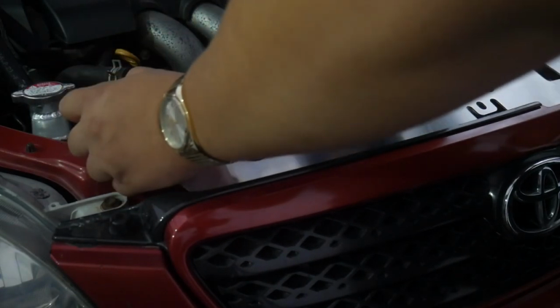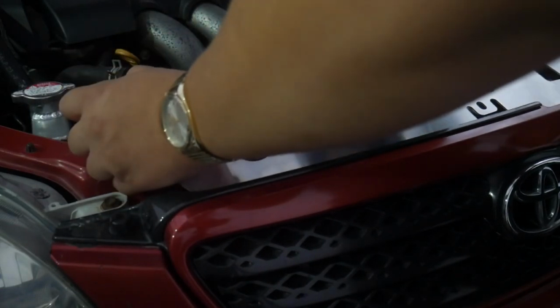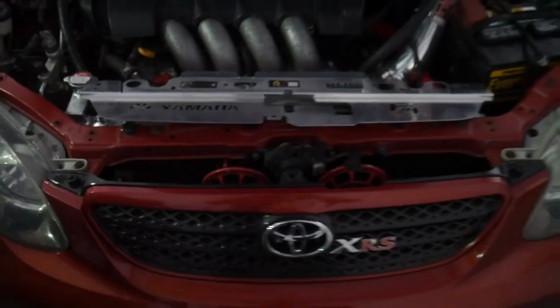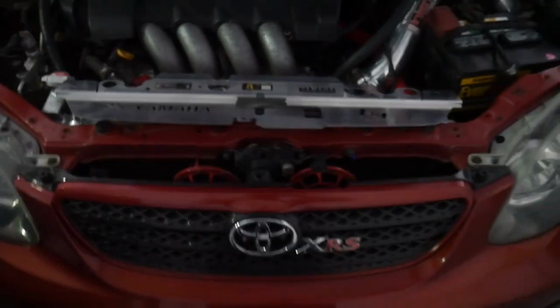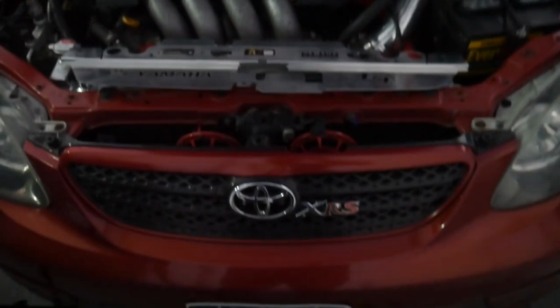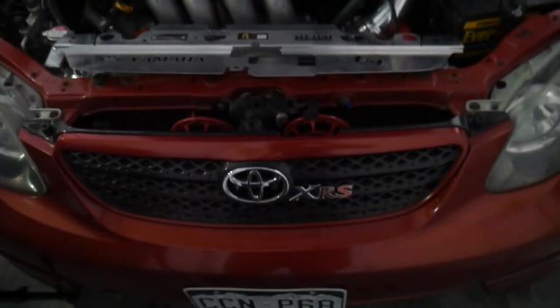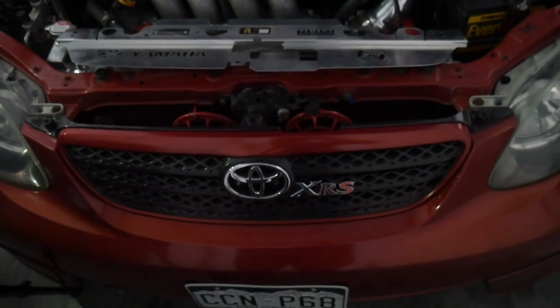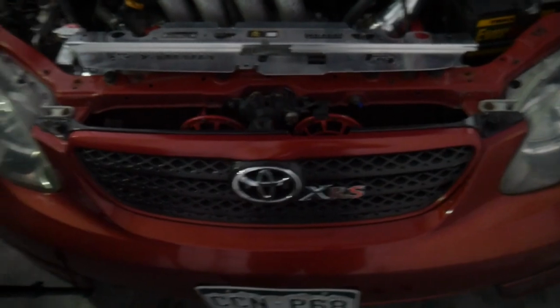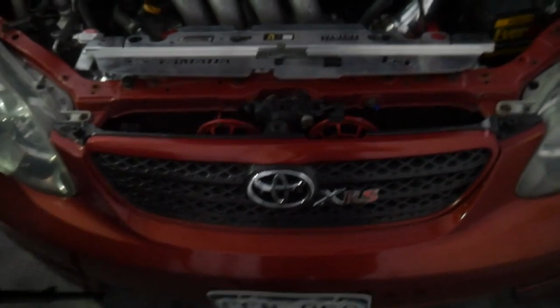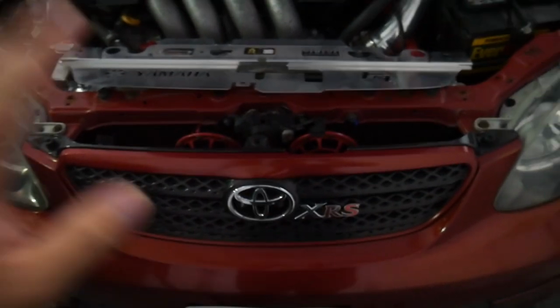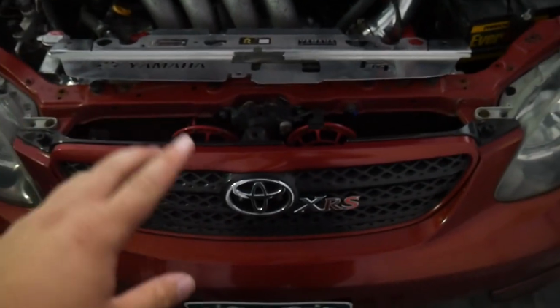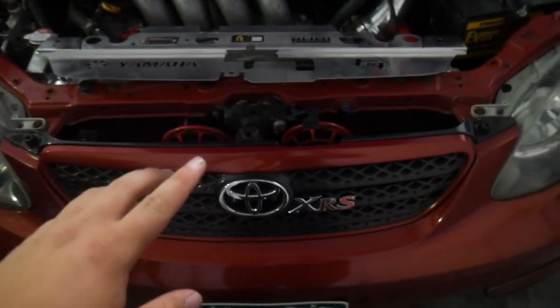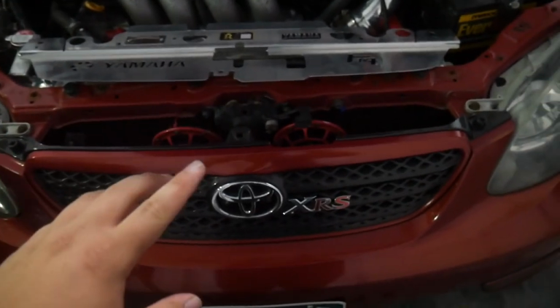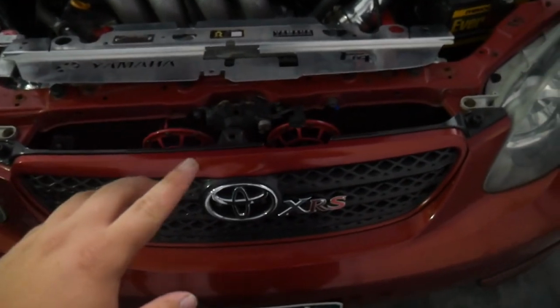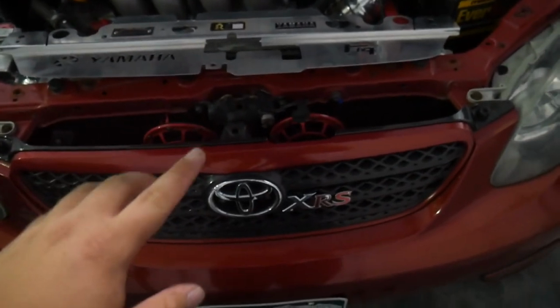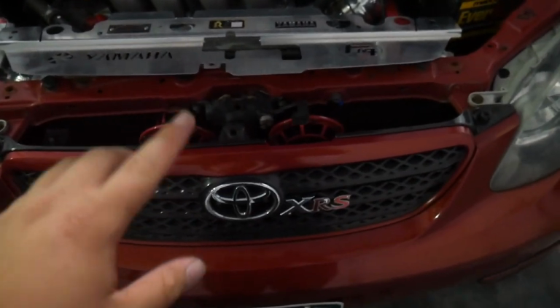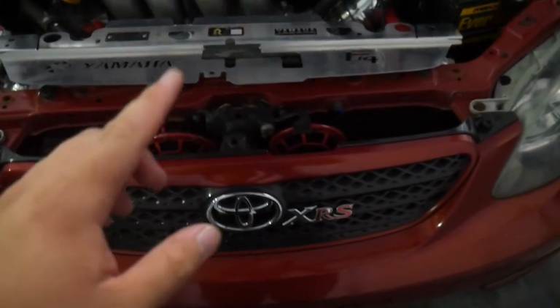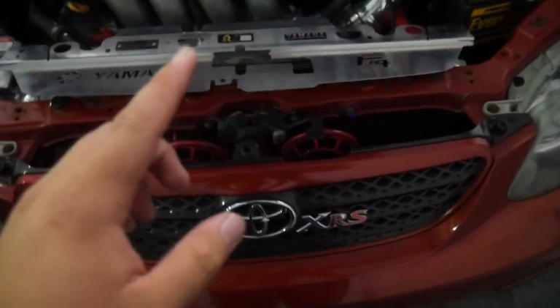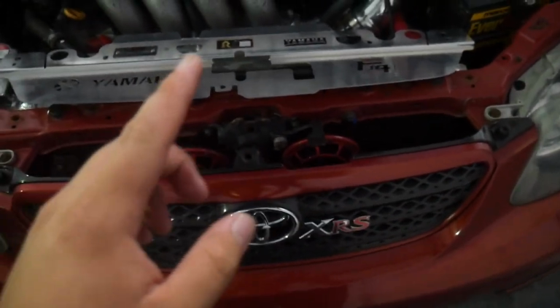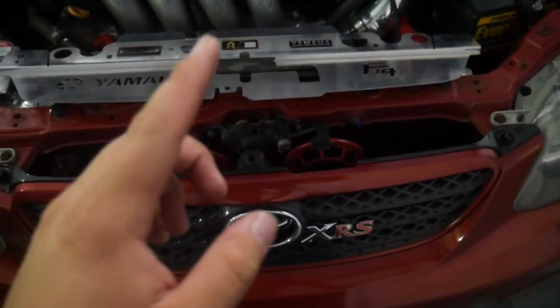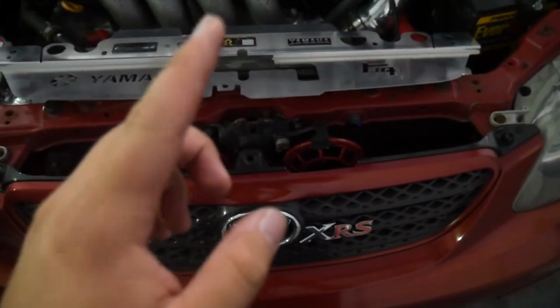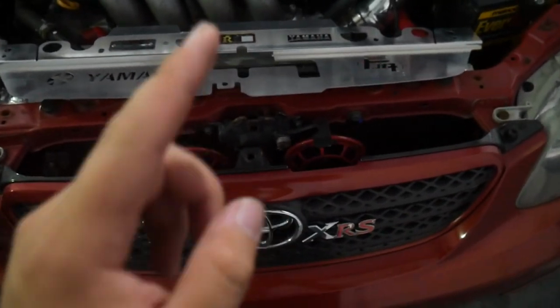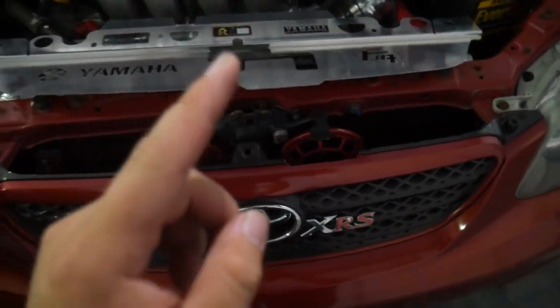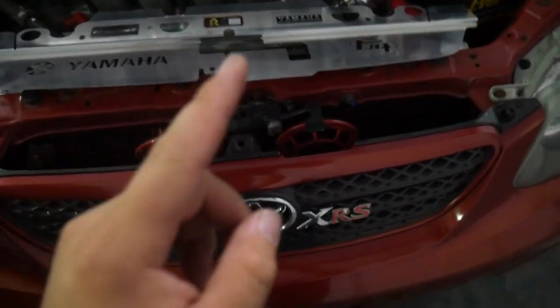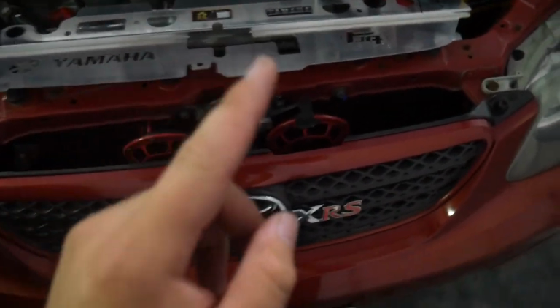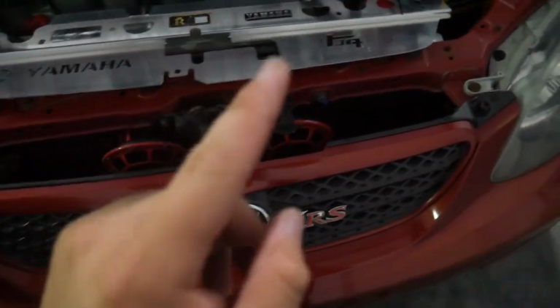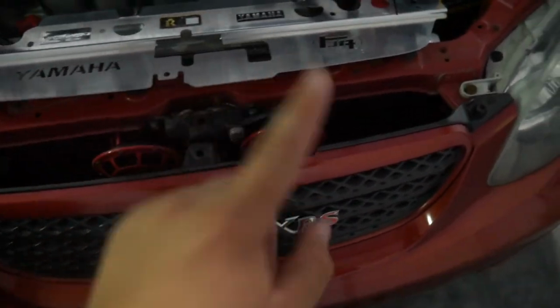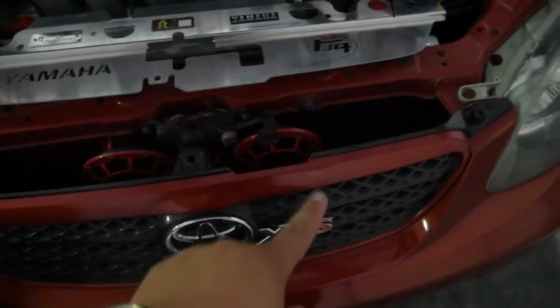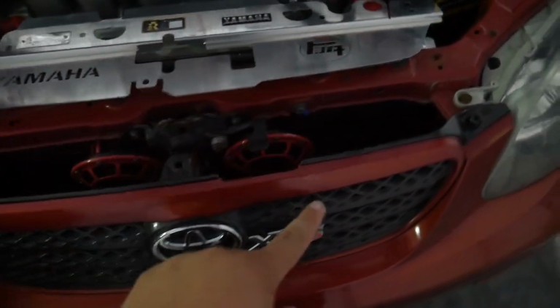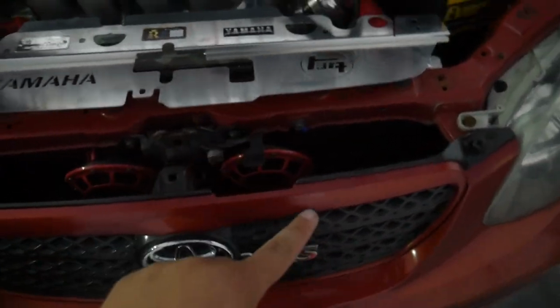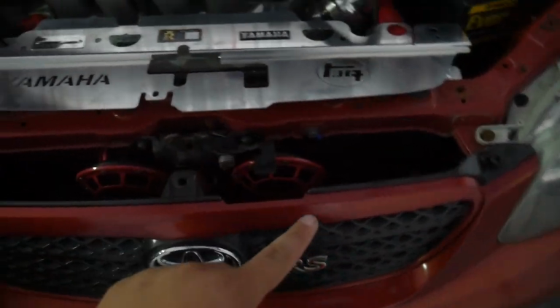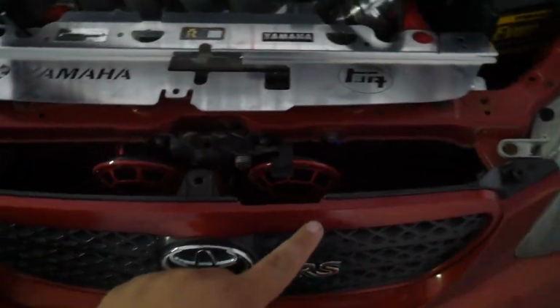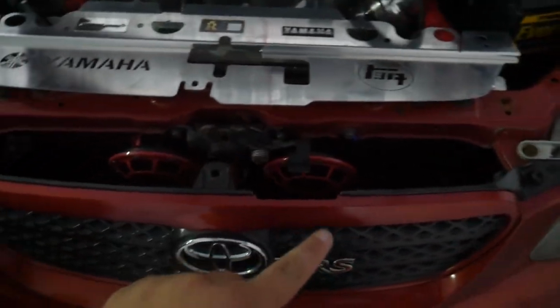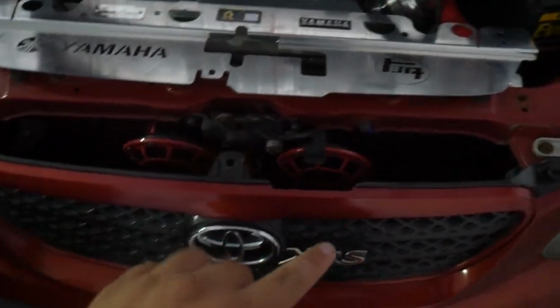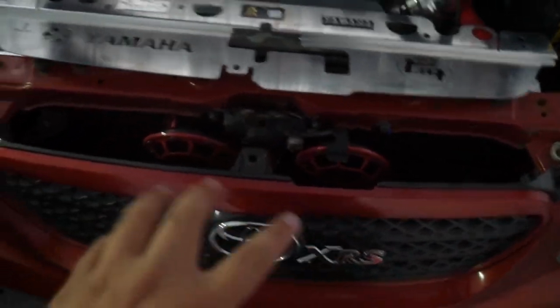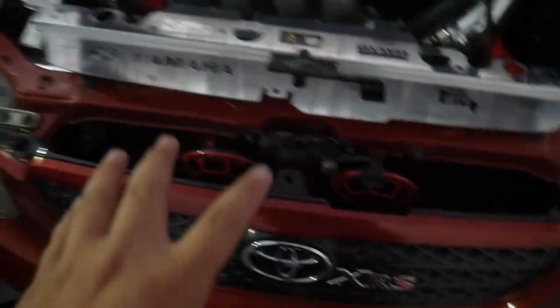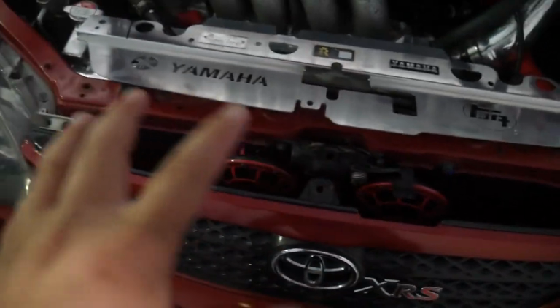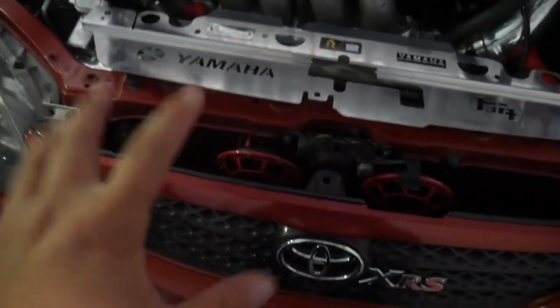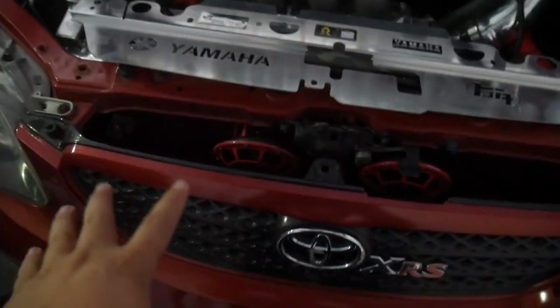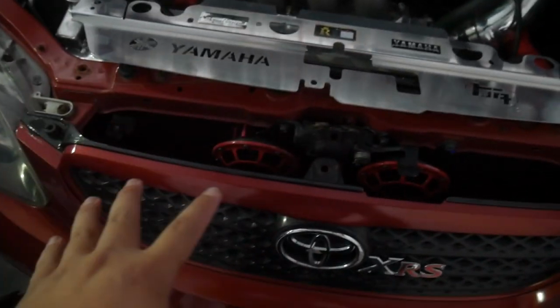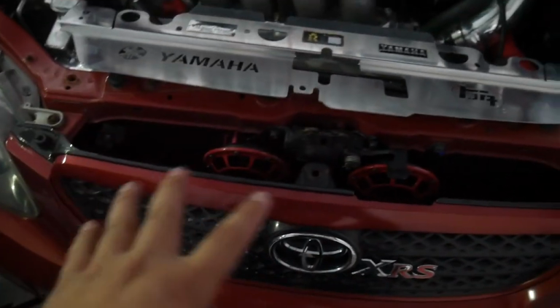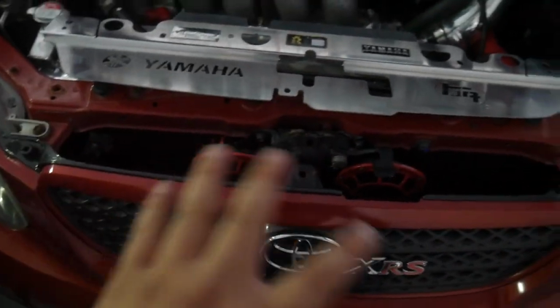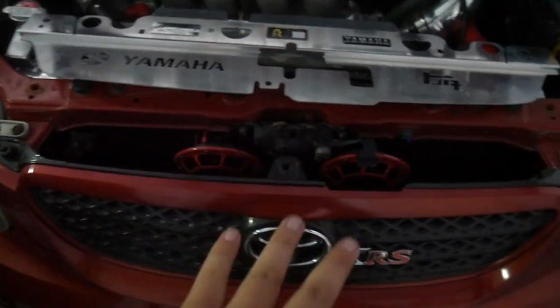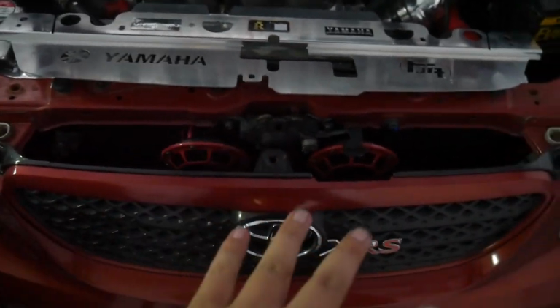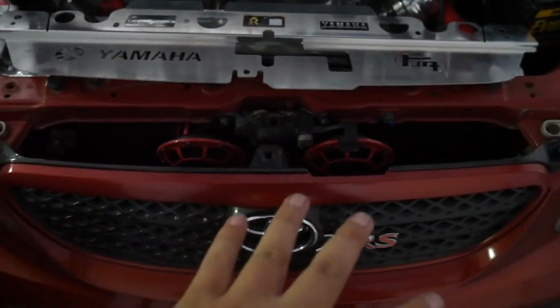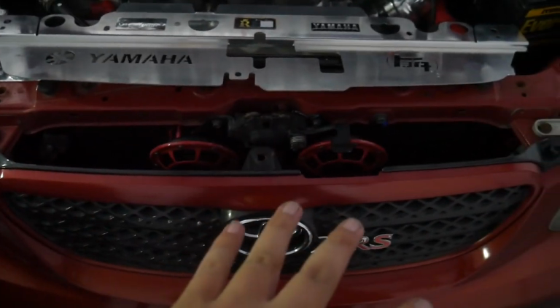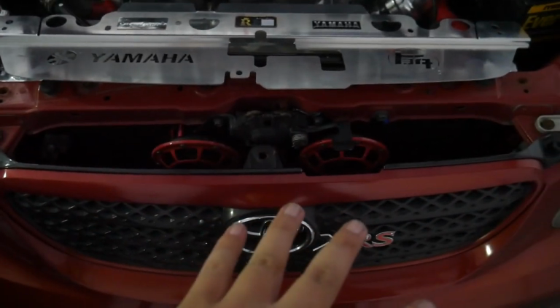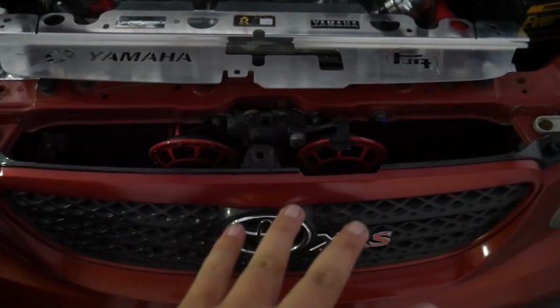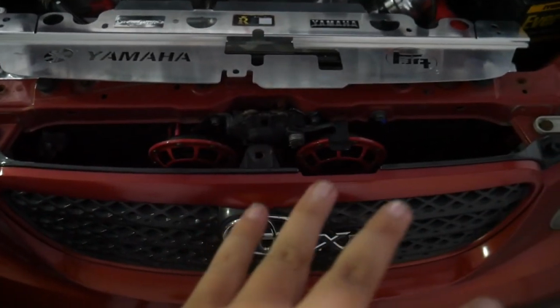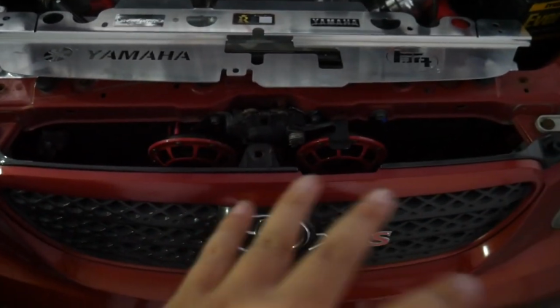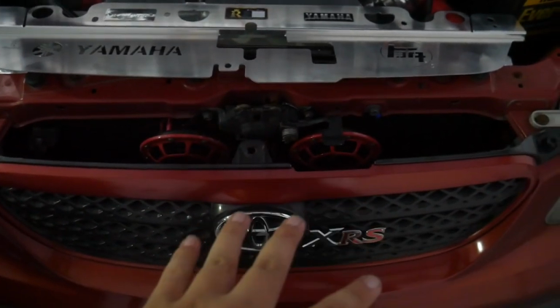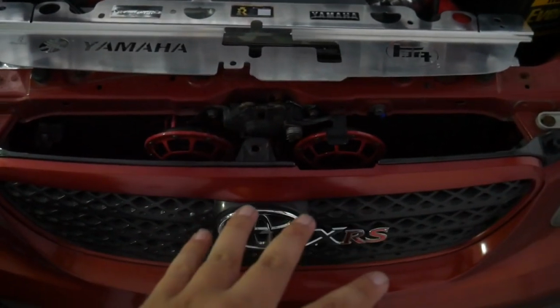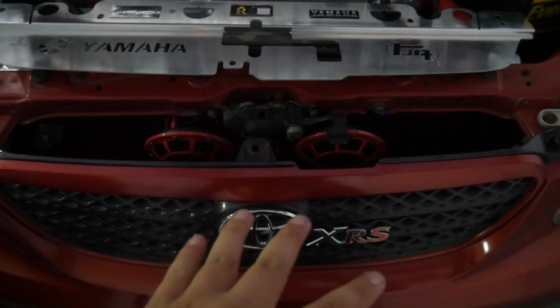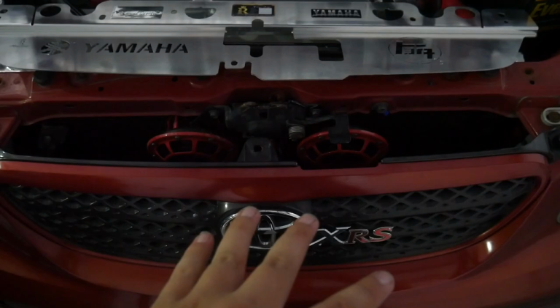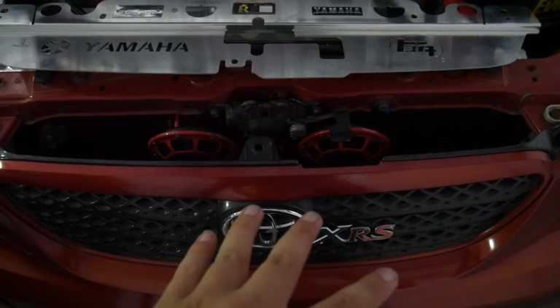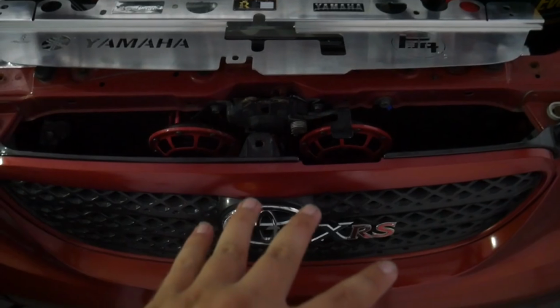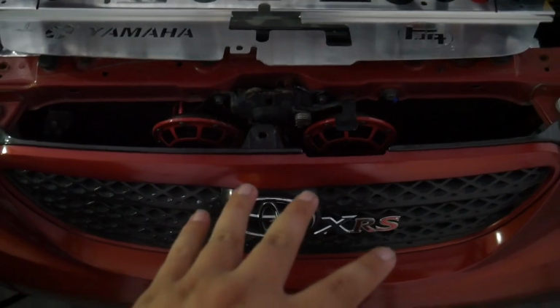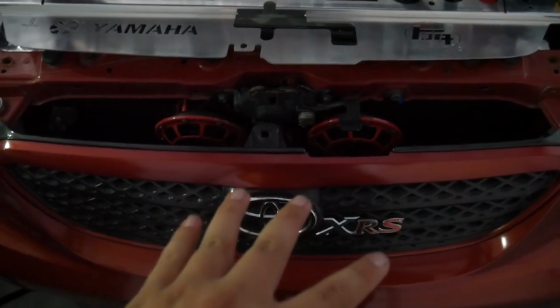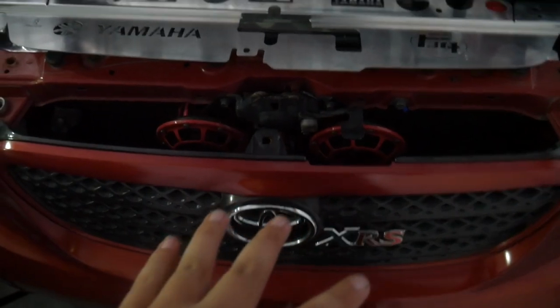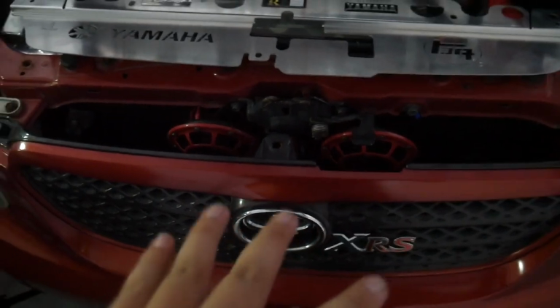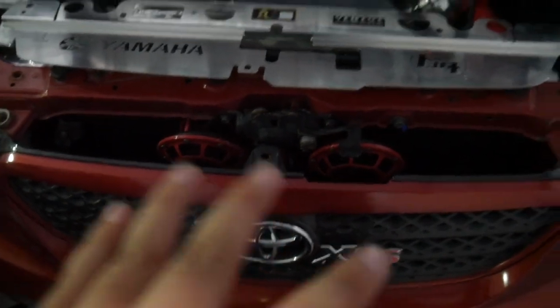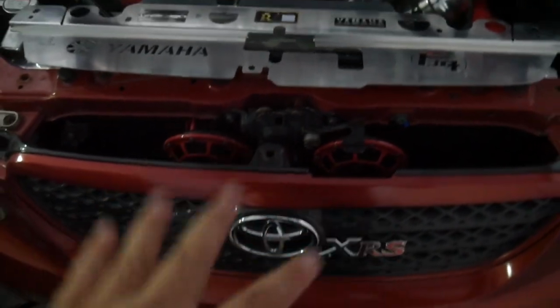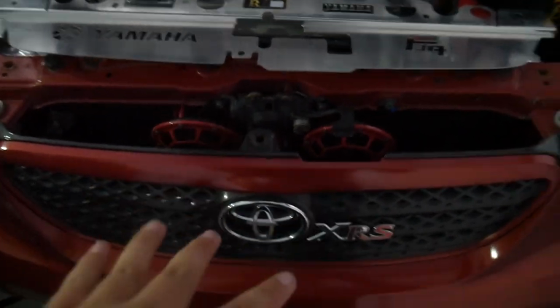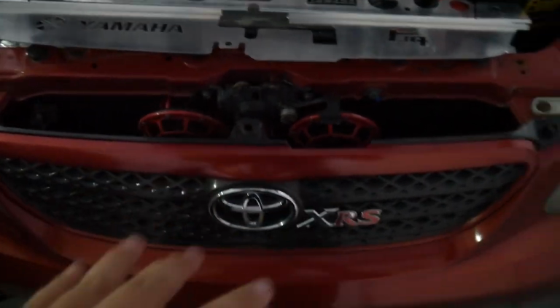All right, never mind — I lied. I thought I could get away without taking the grille out, but it looks like I do actually need to take the grille out anyway.